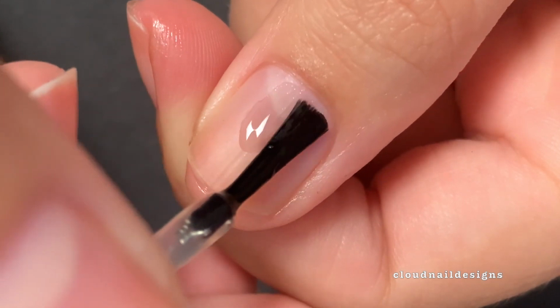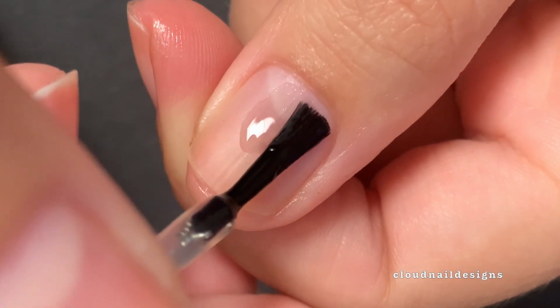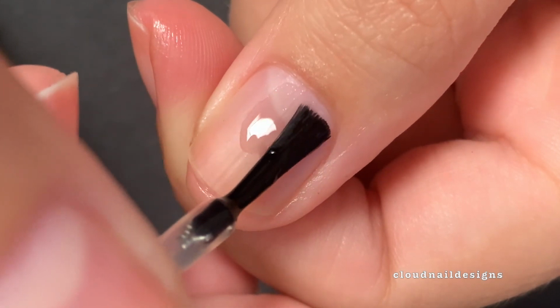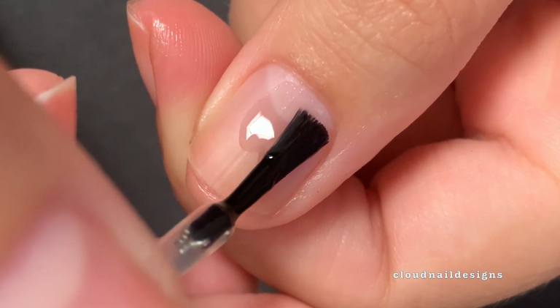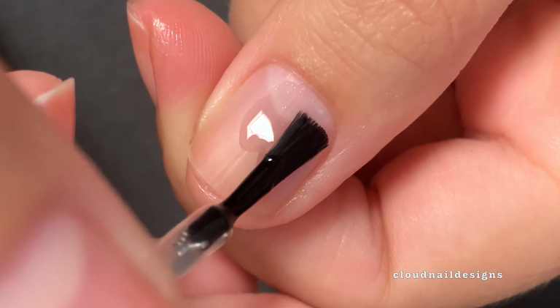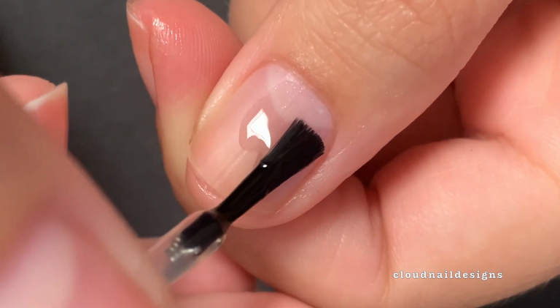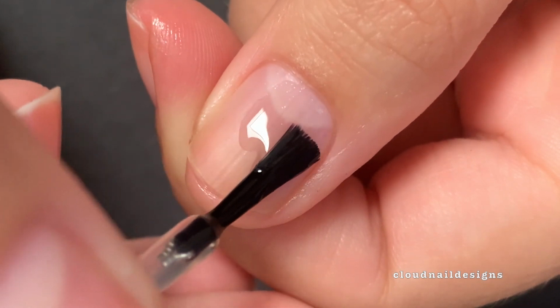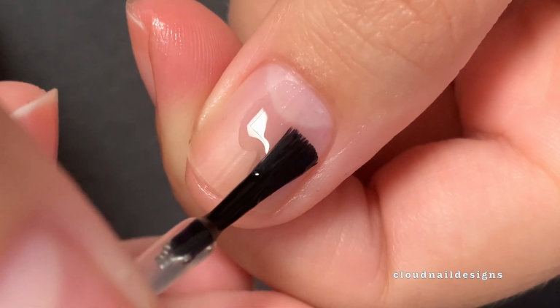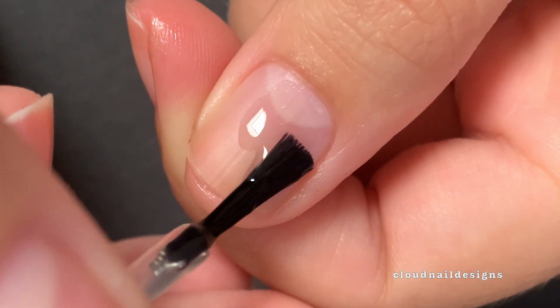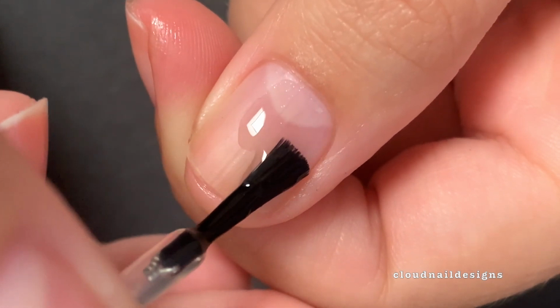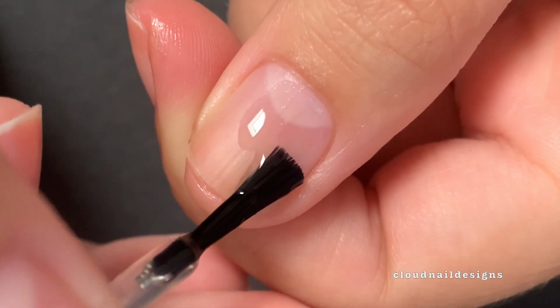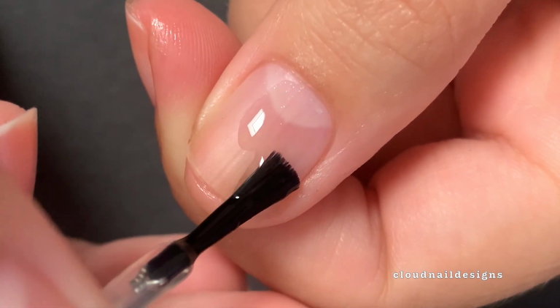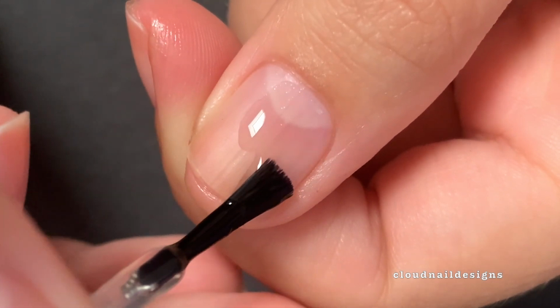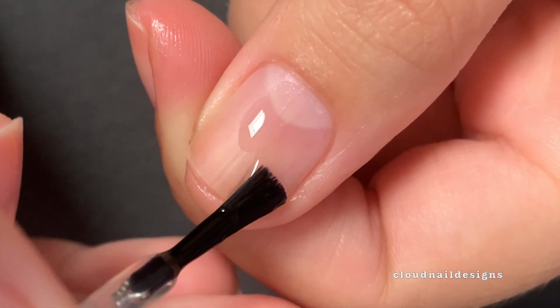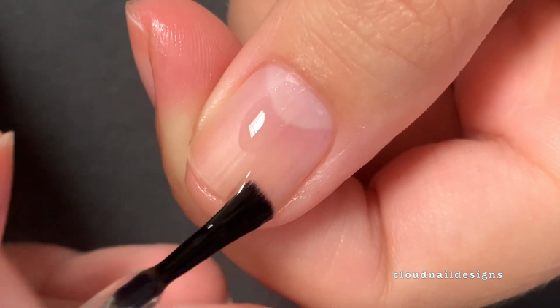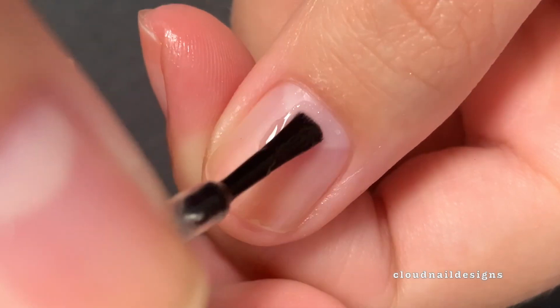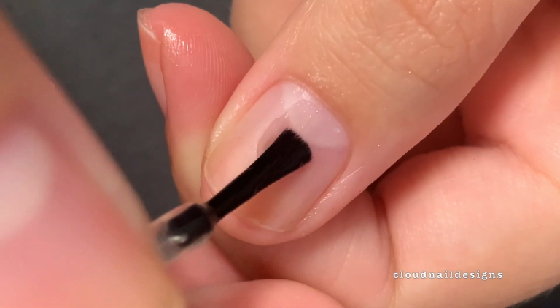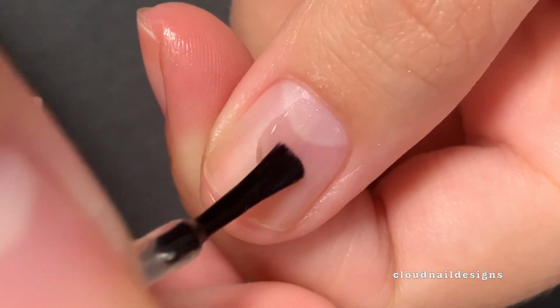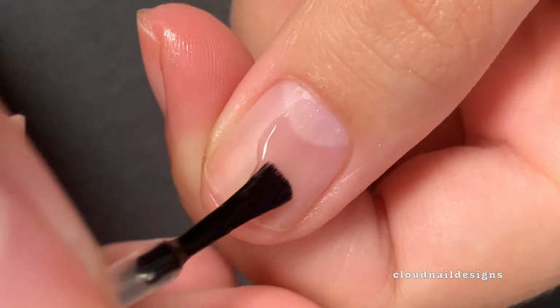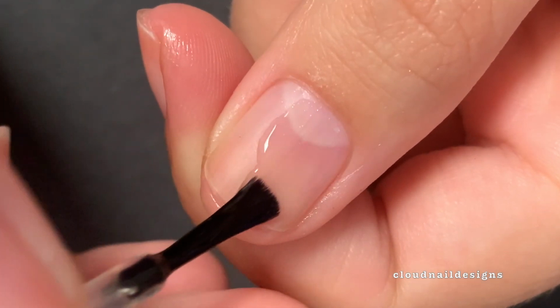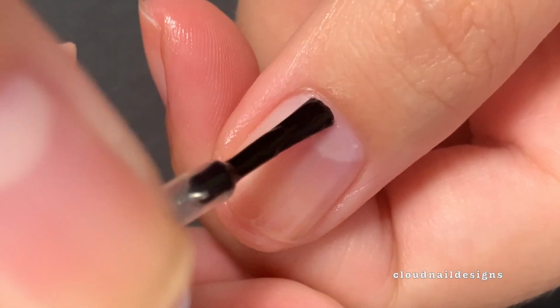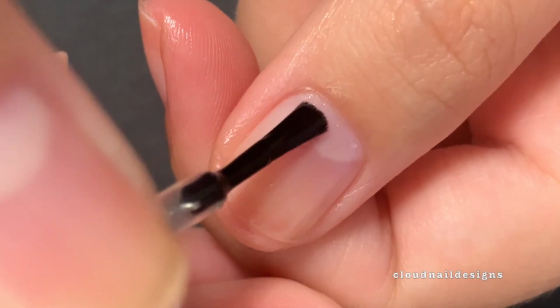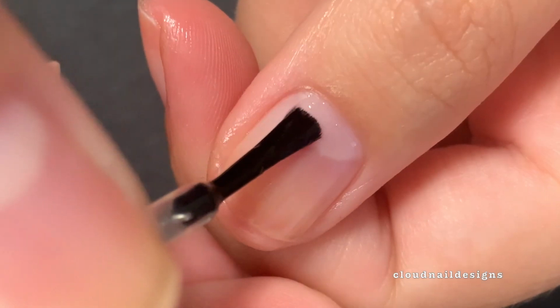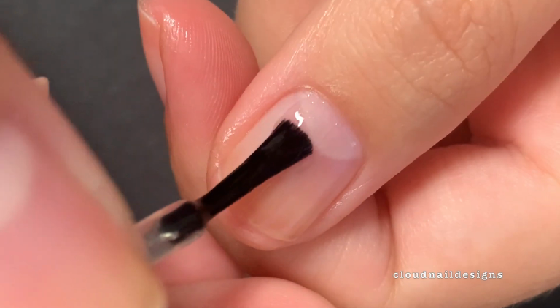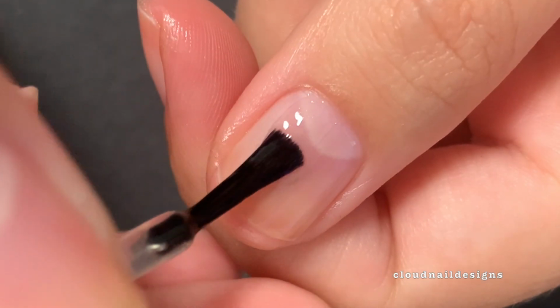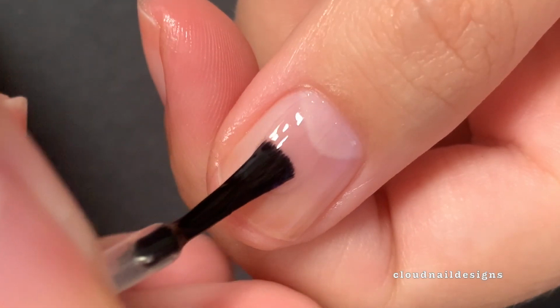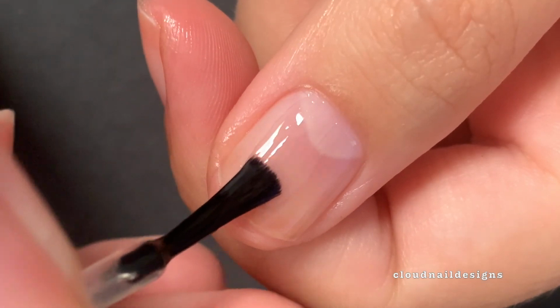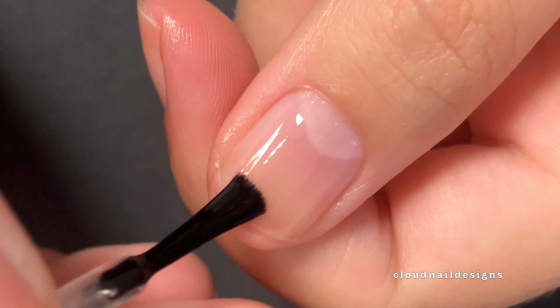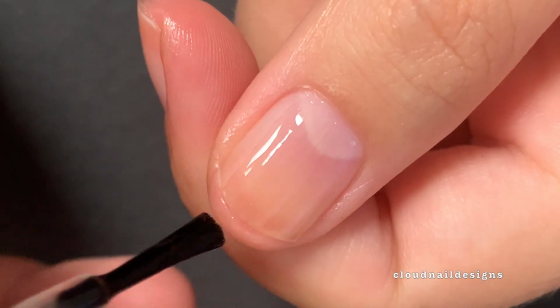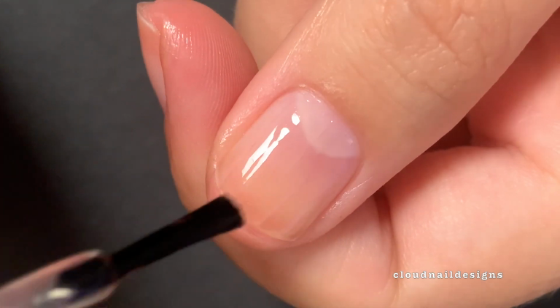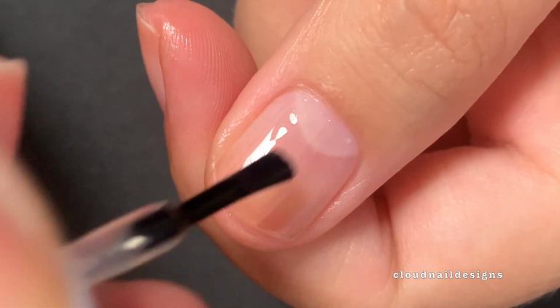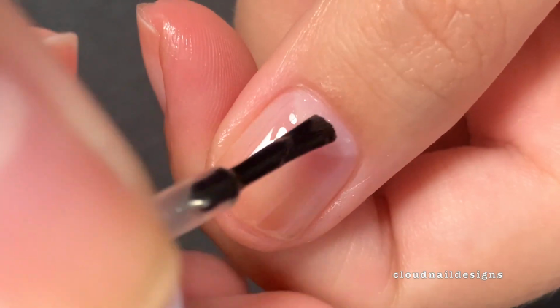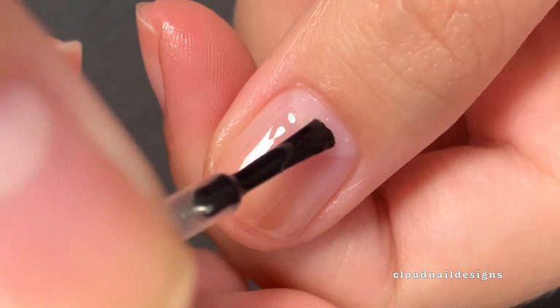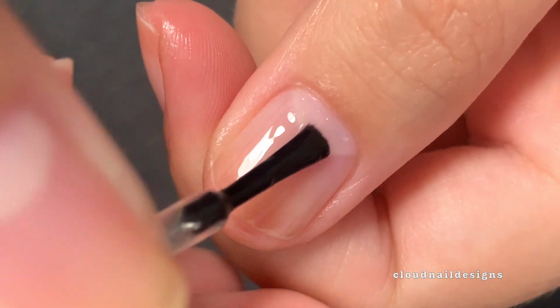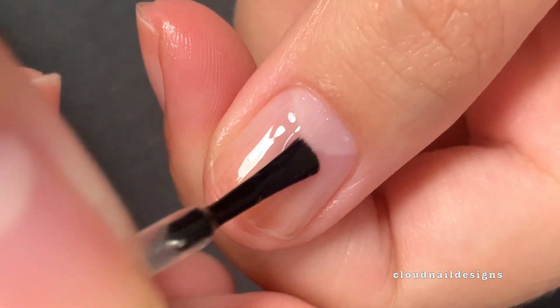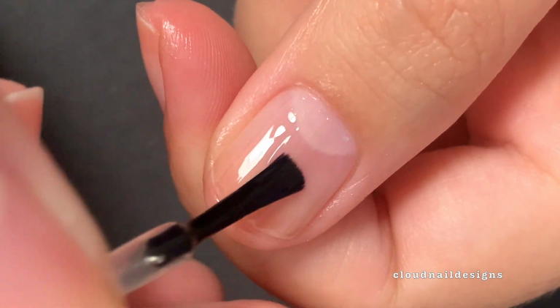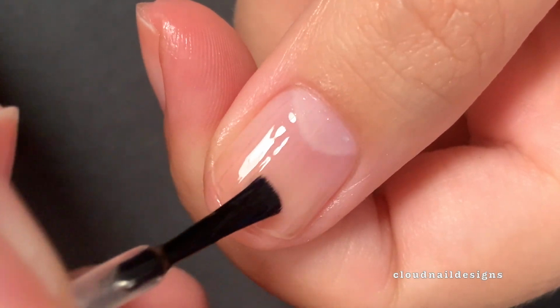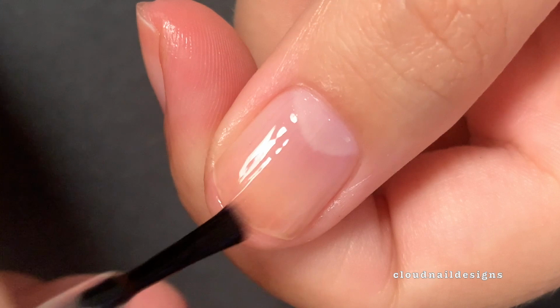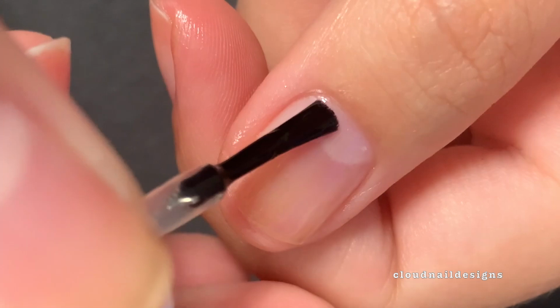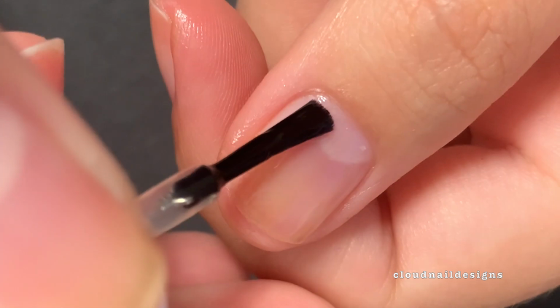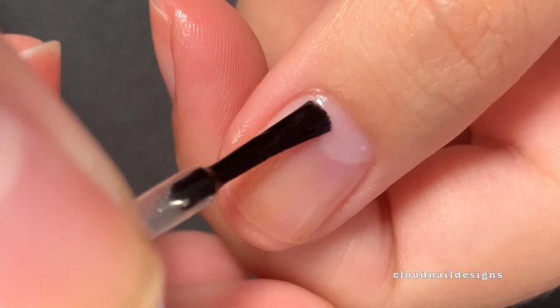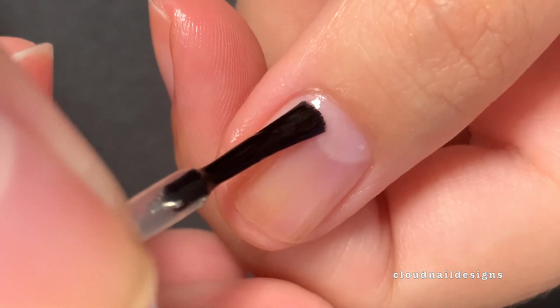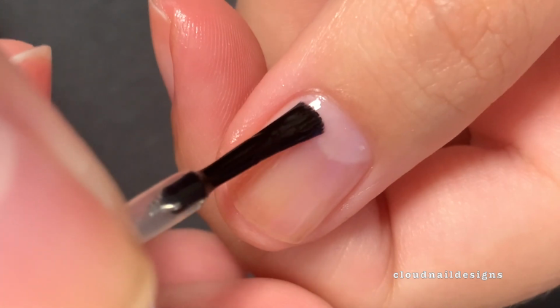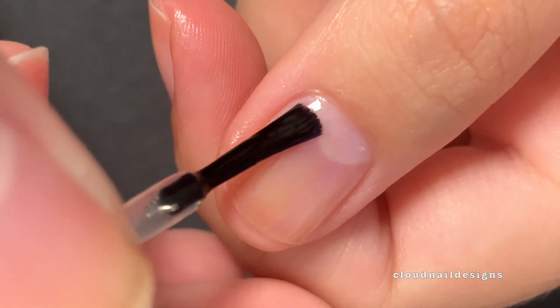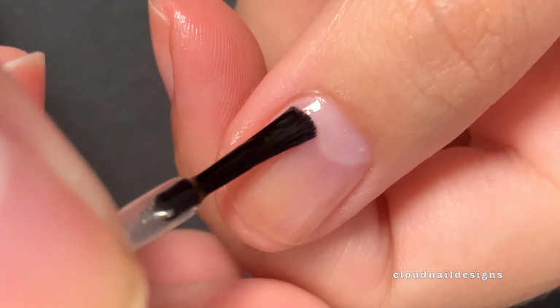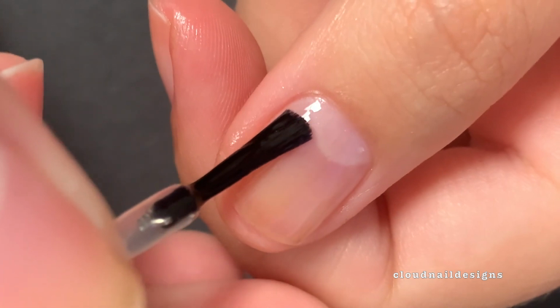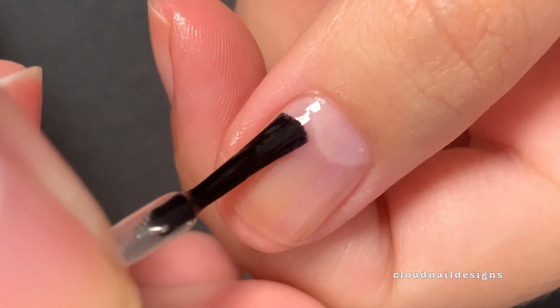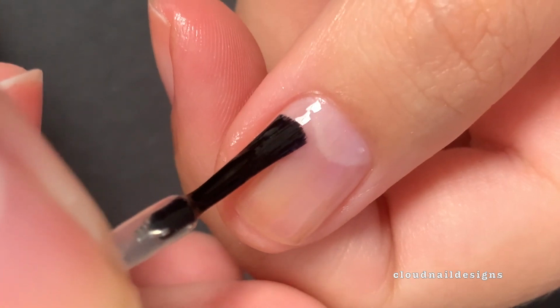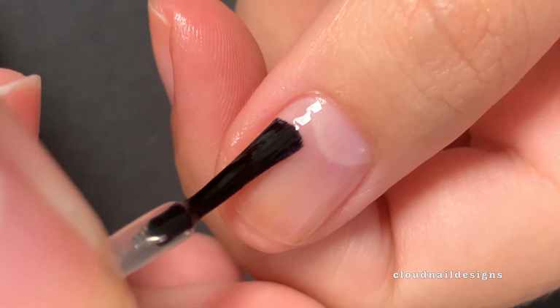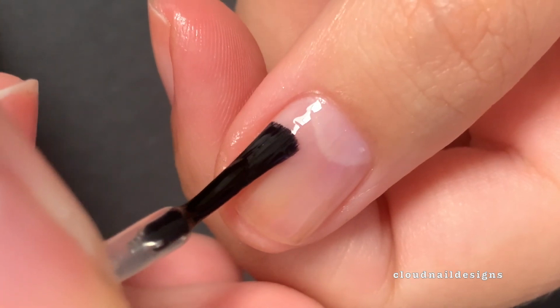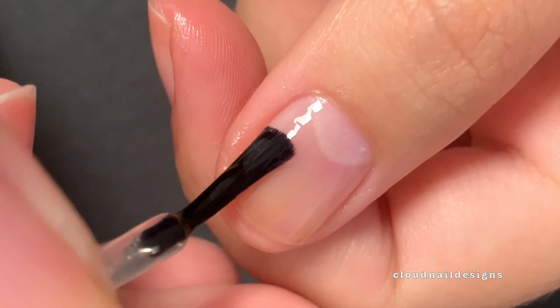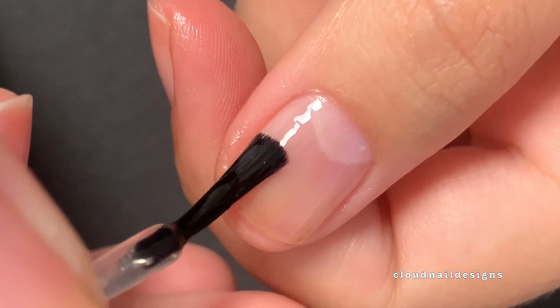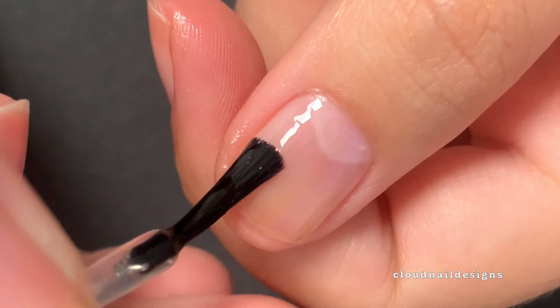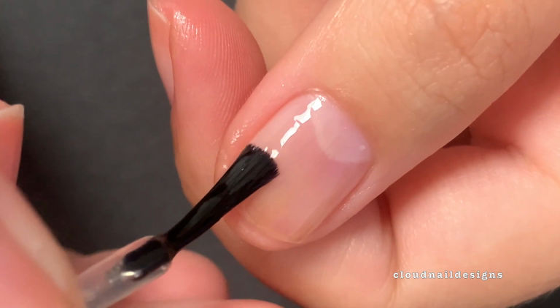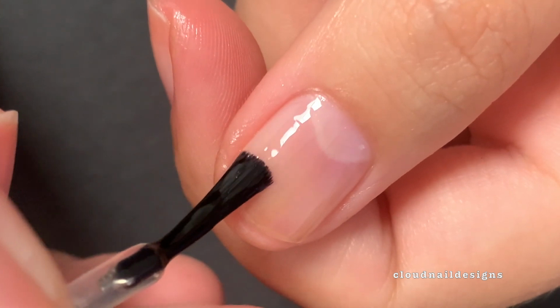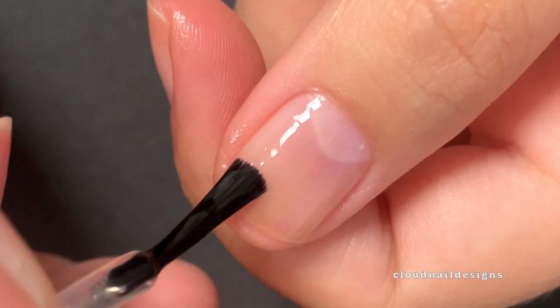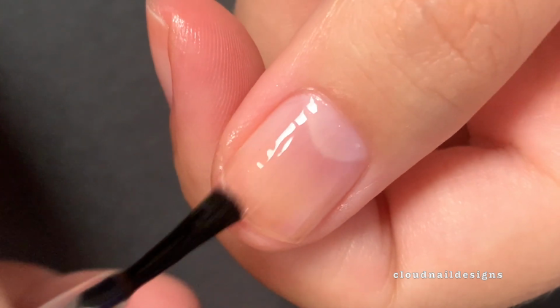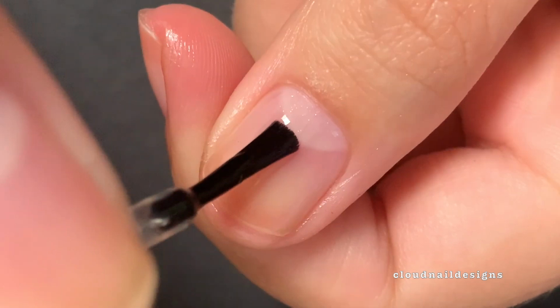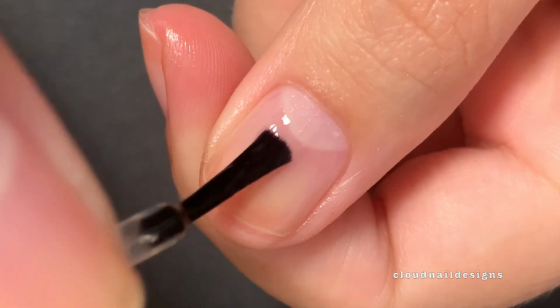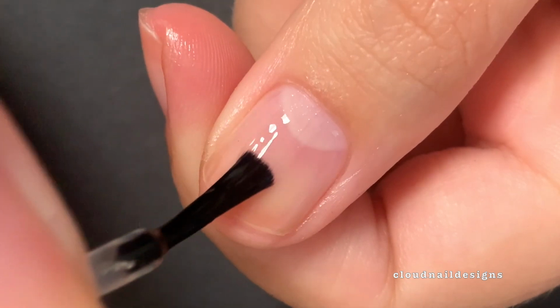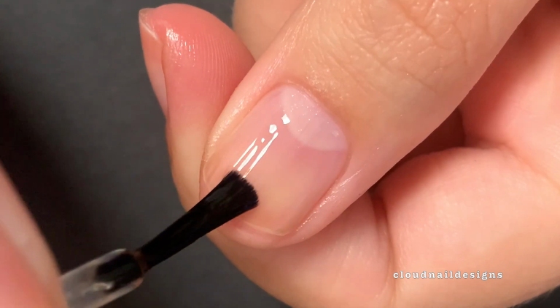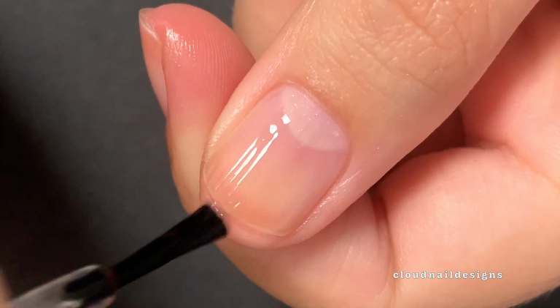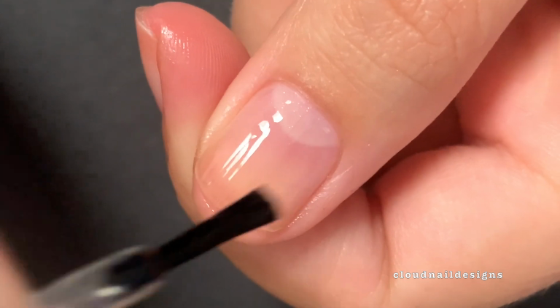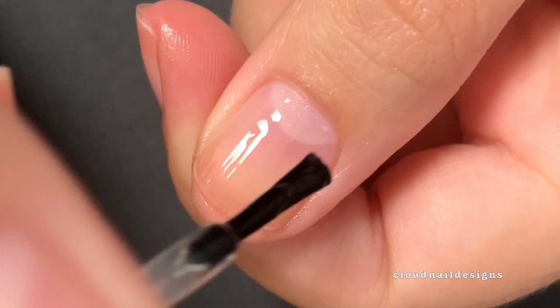As always, I'm starting off with a coat of my DIY peel-off base coat and a coat of regular base coat to minimize staining.